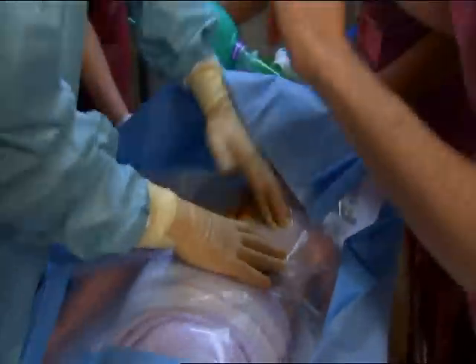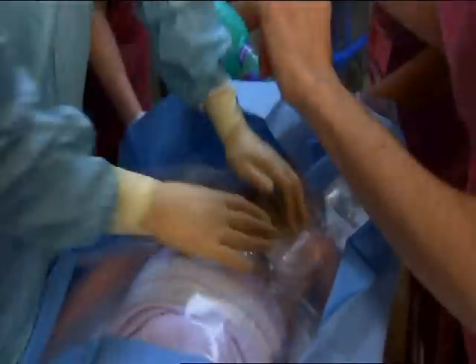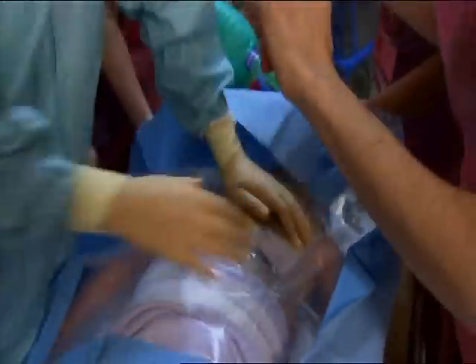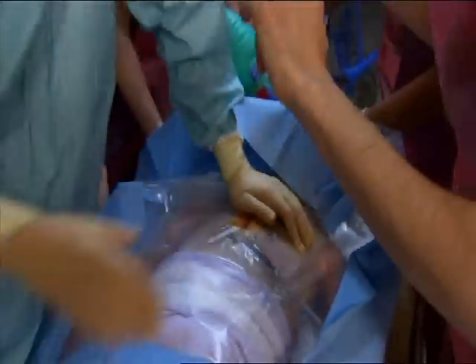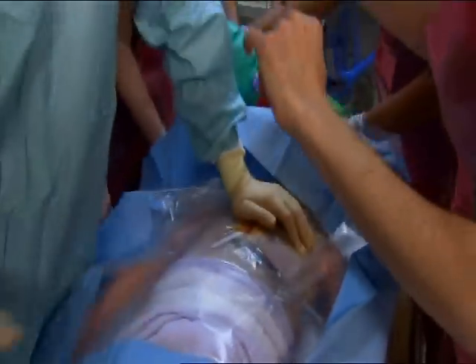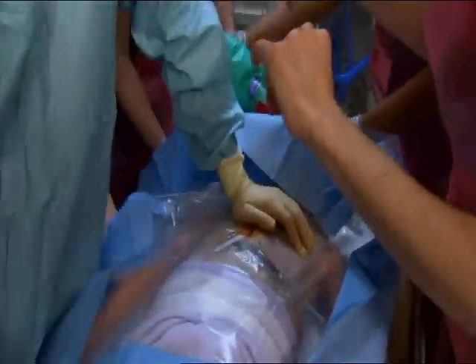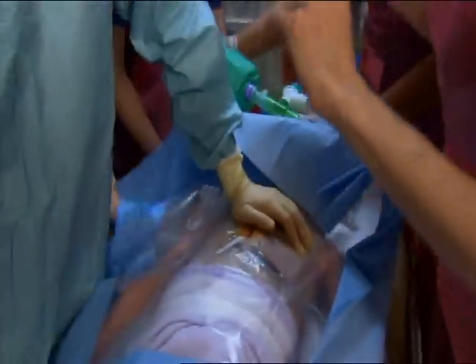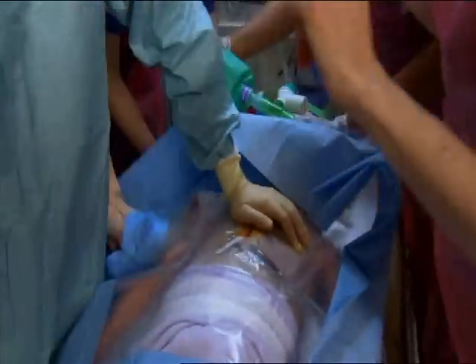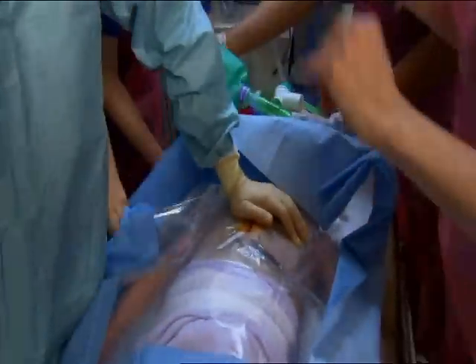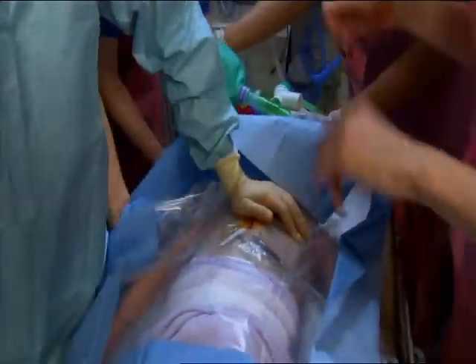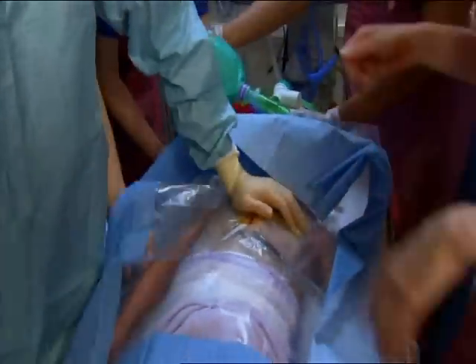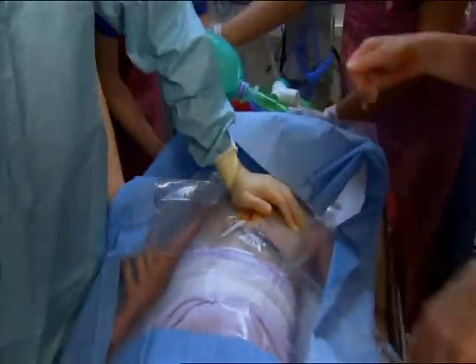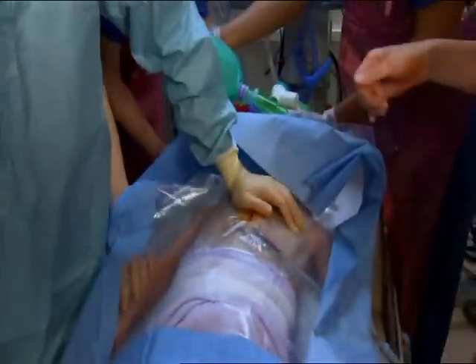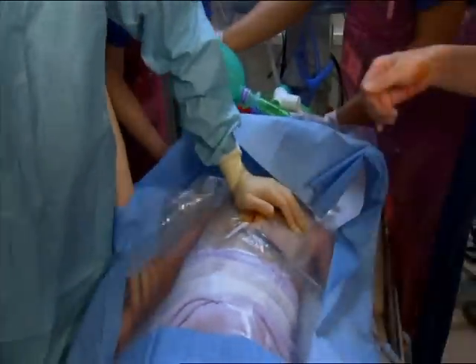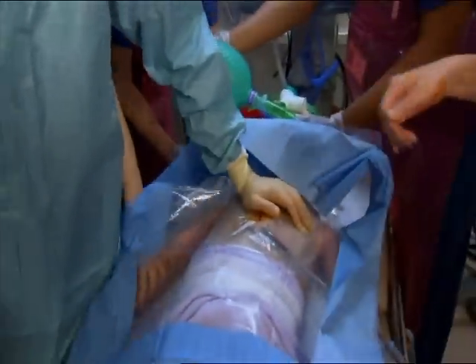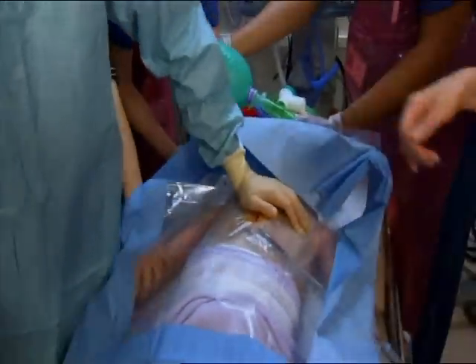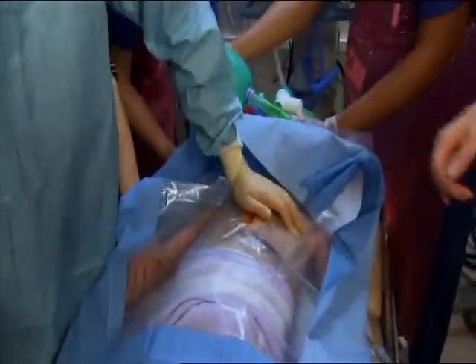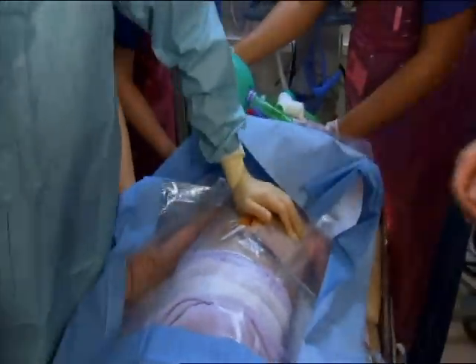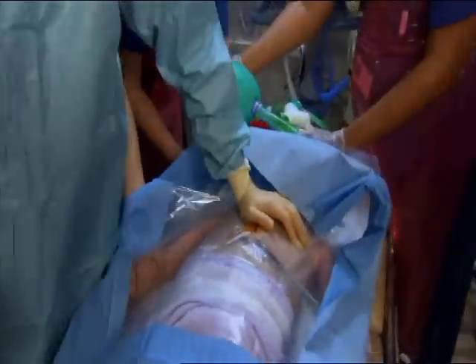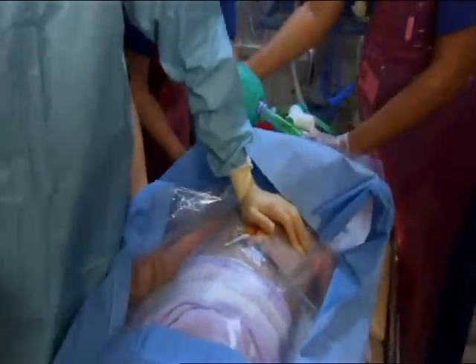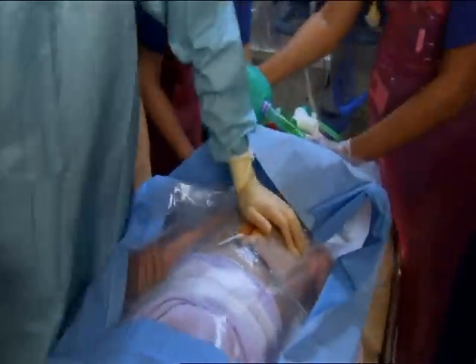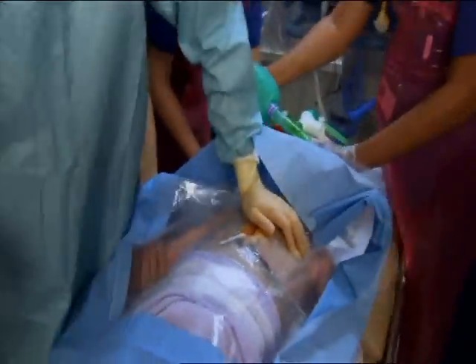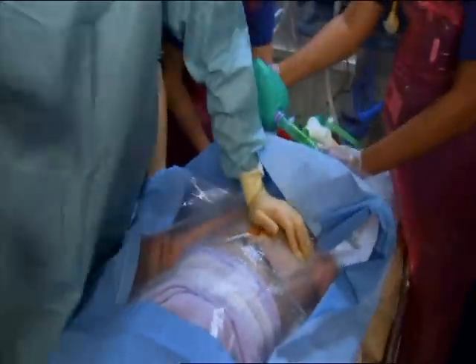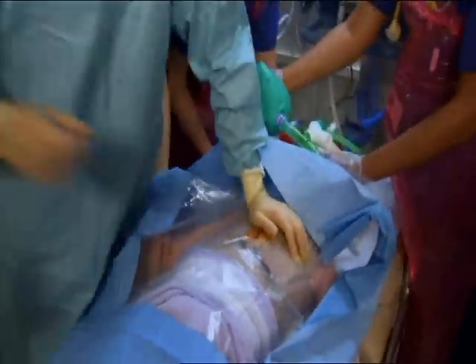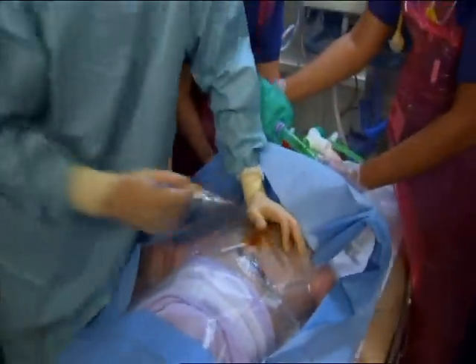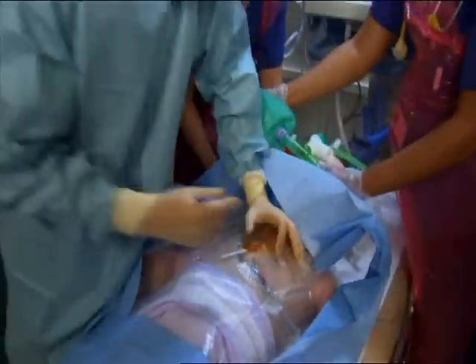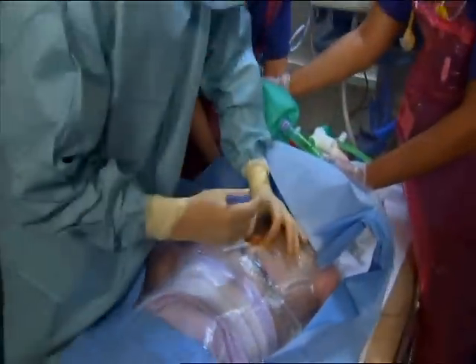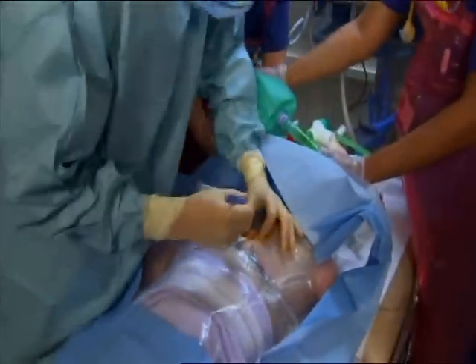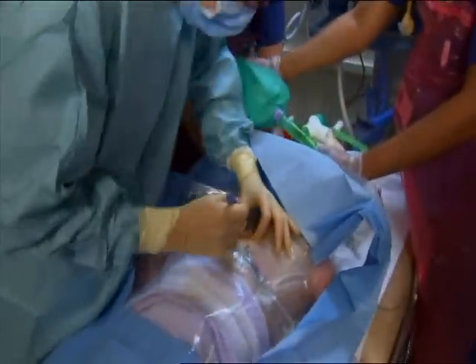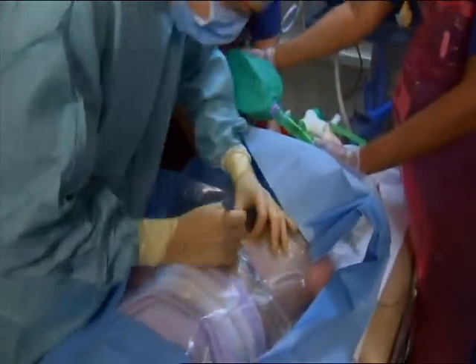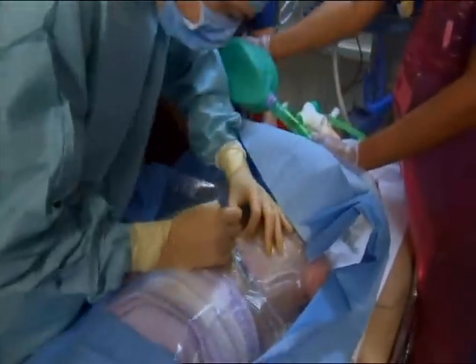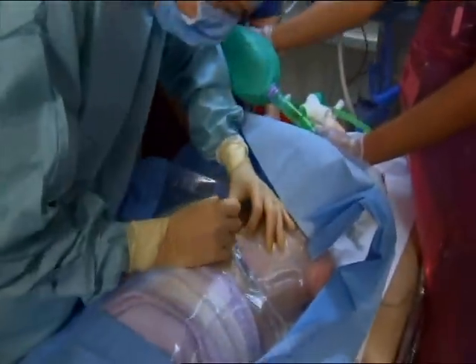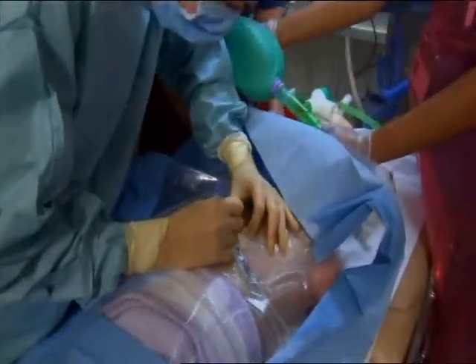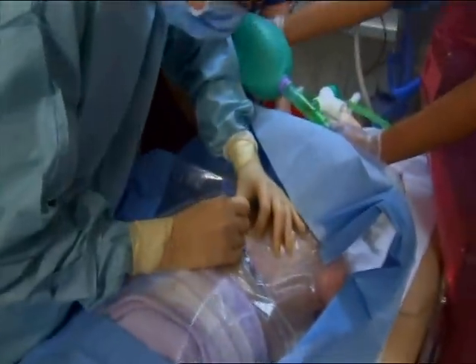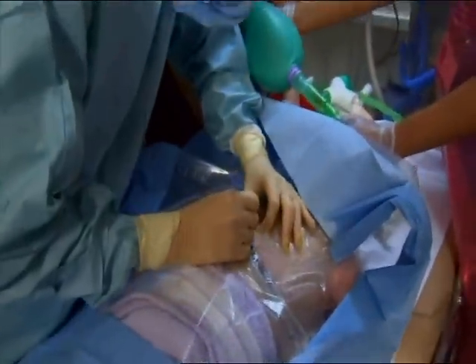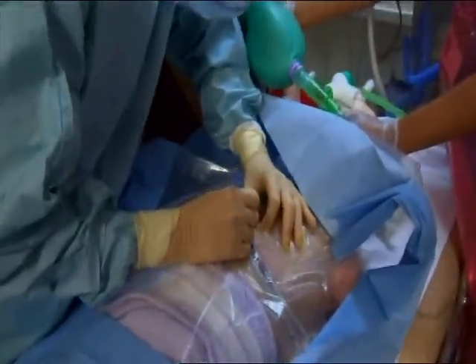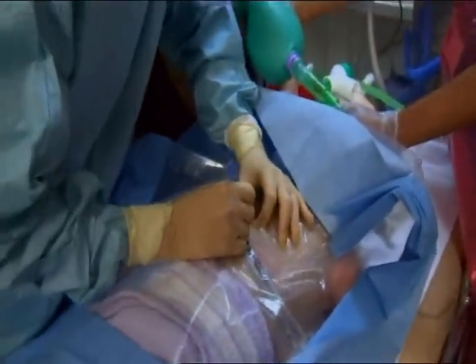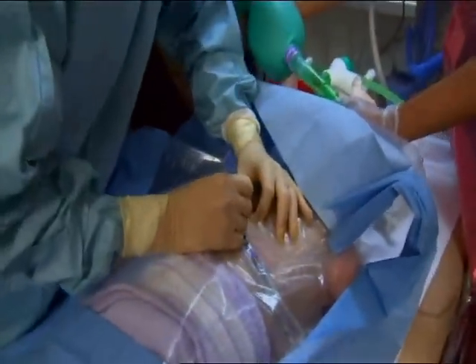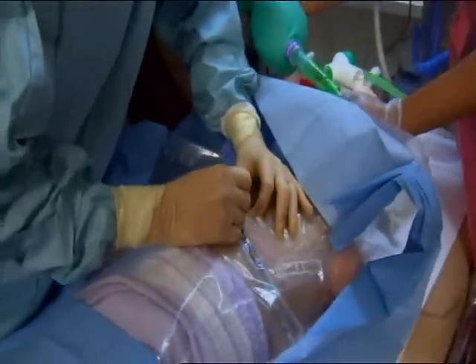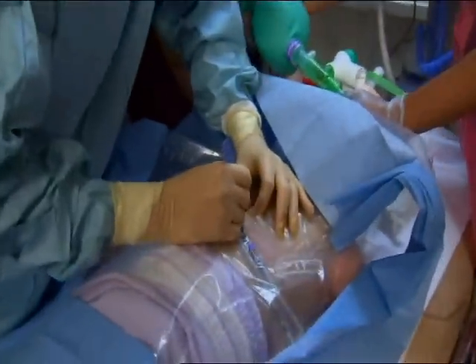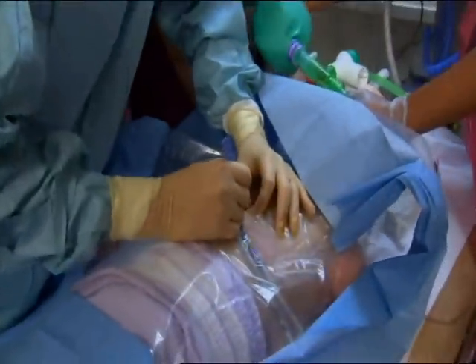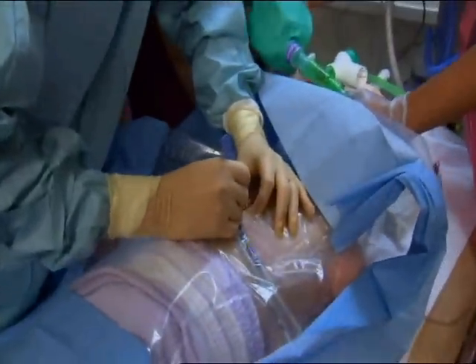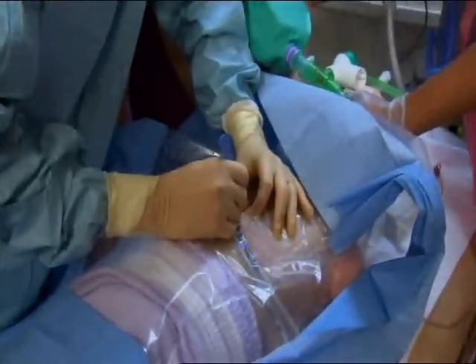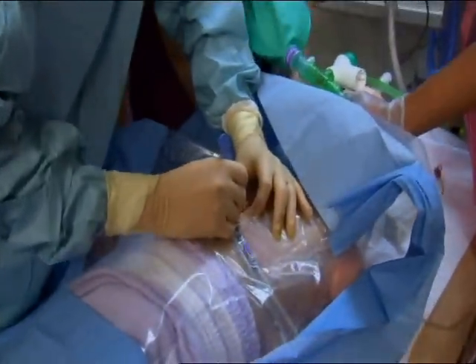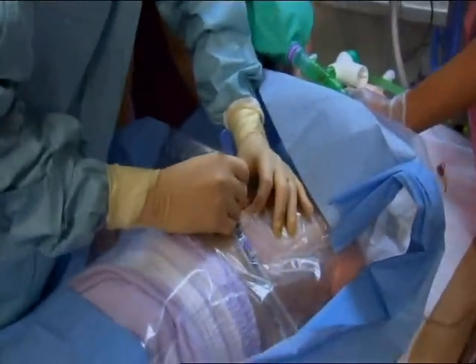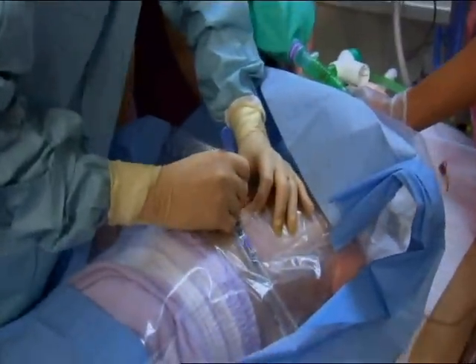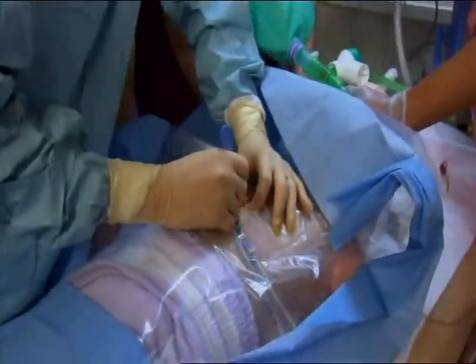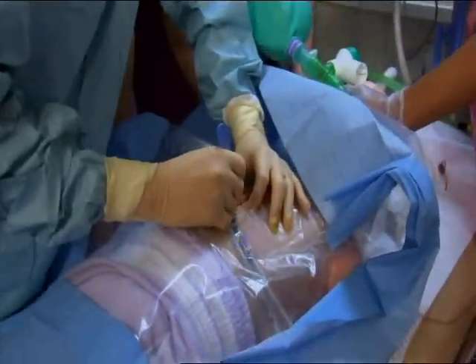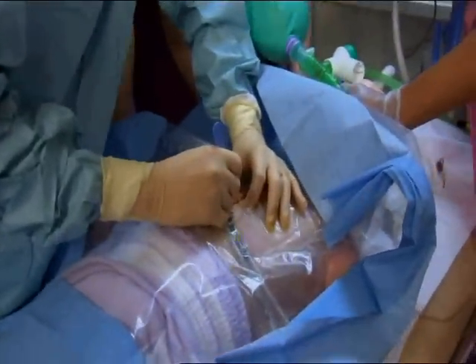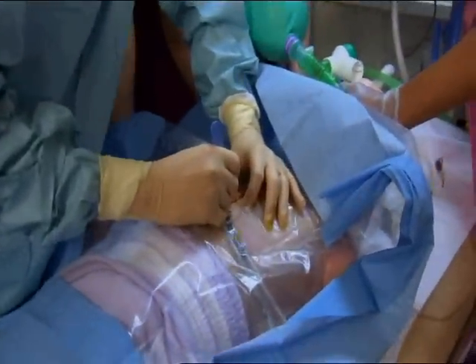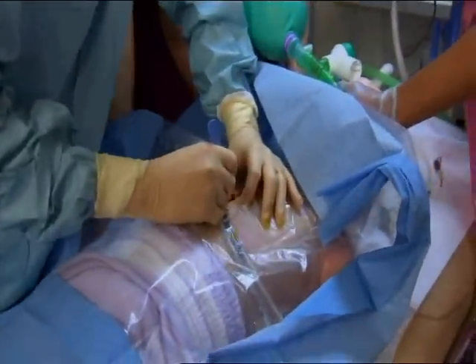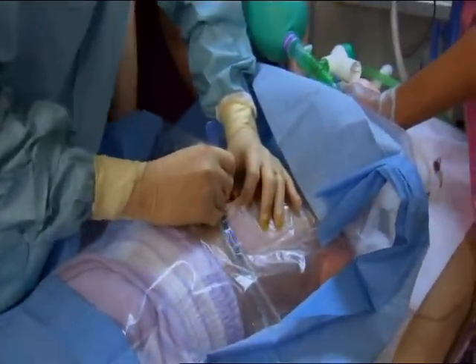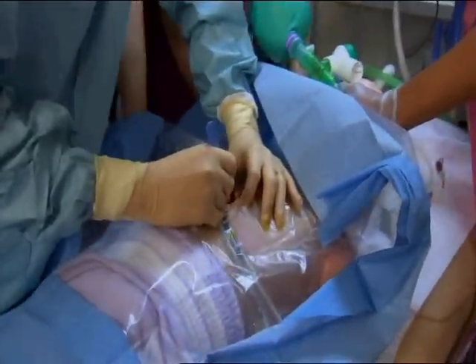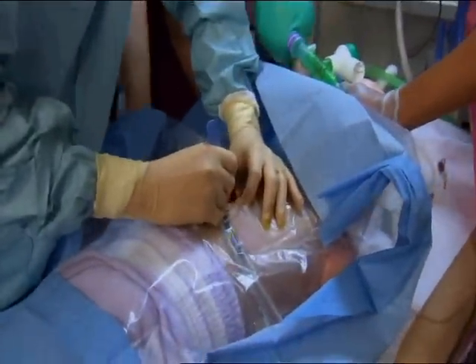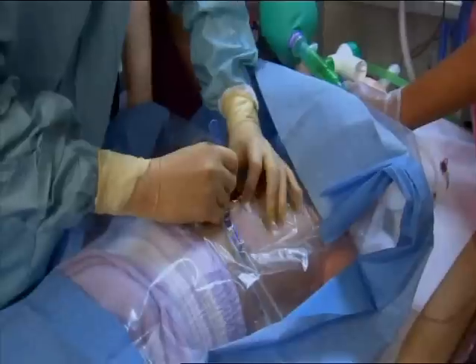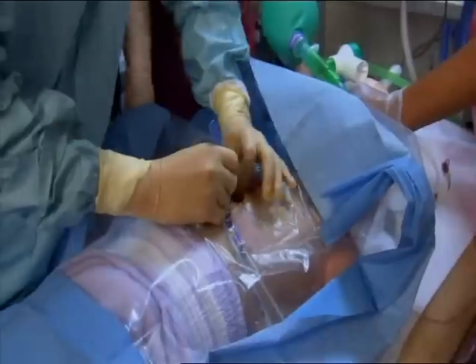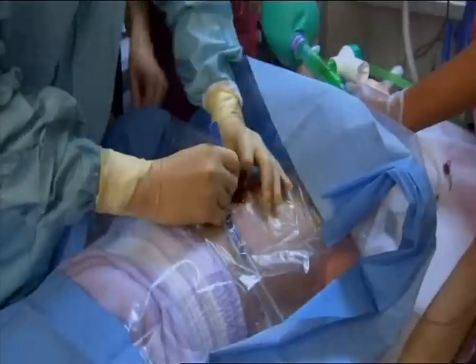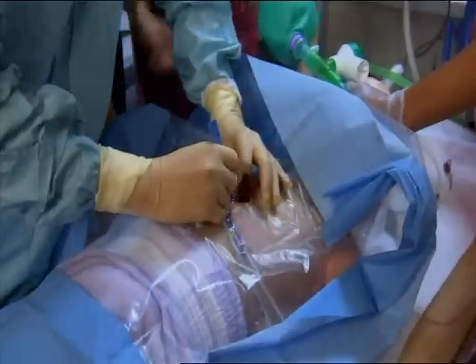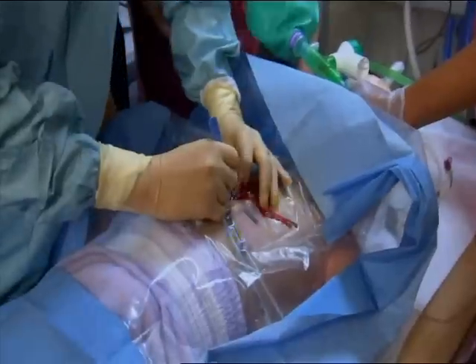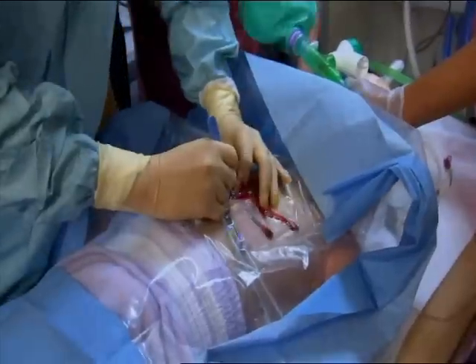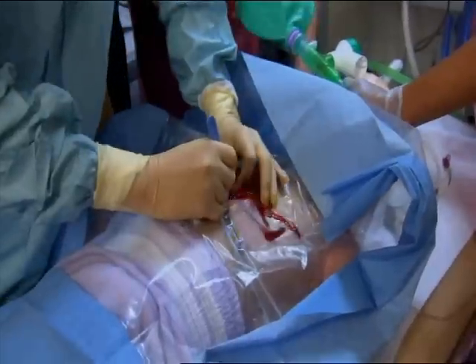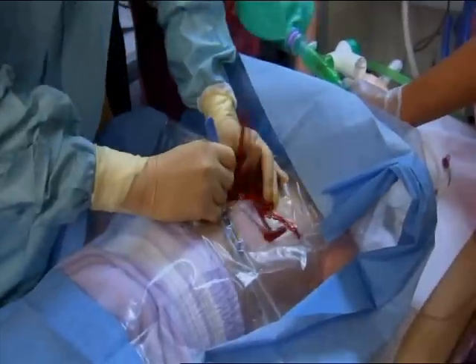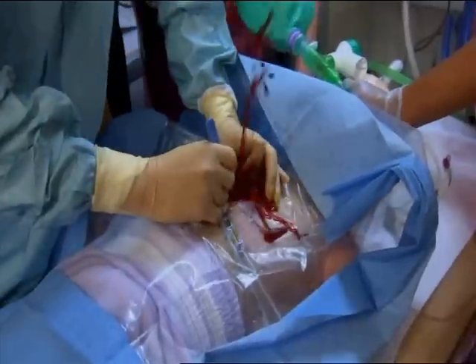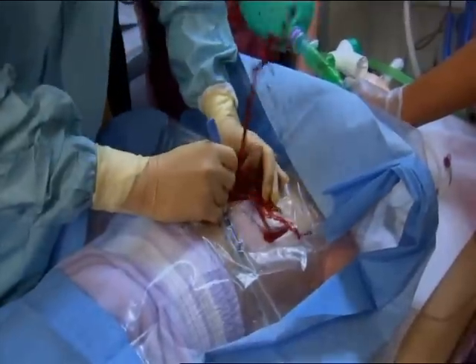Remember, this is only a dummy and just a training exercise. Yes, I'll give the drugs.